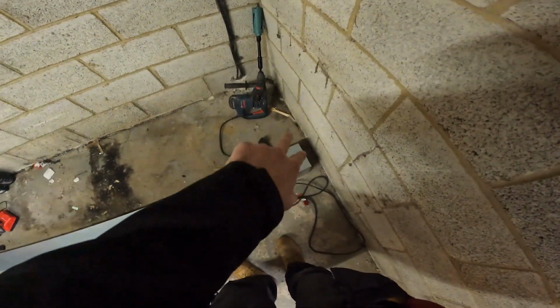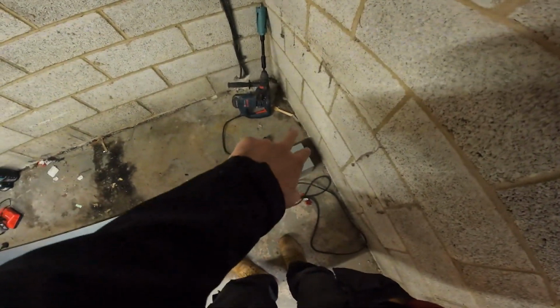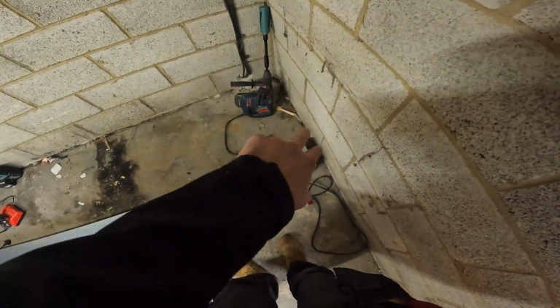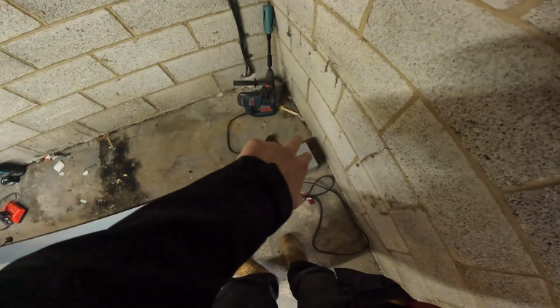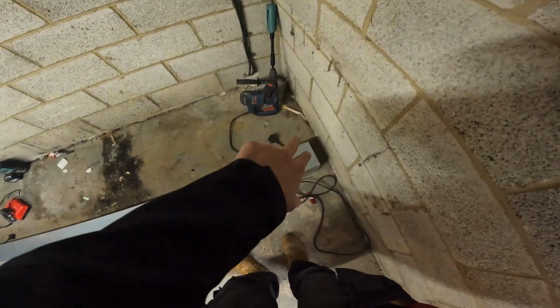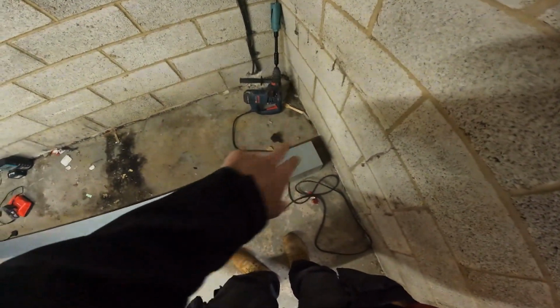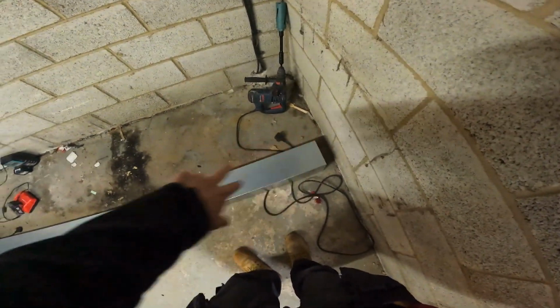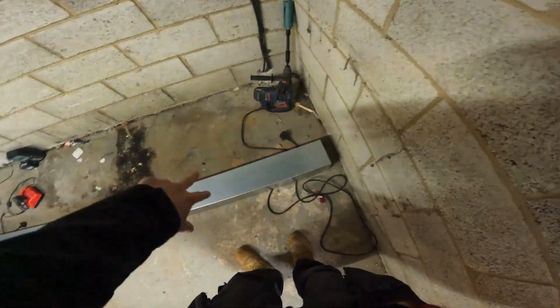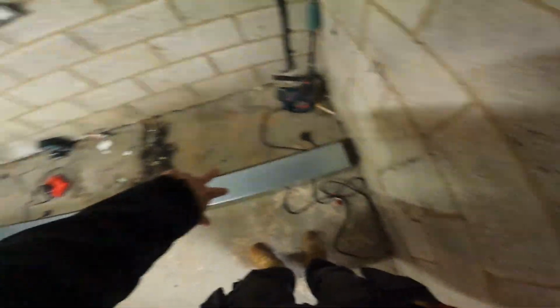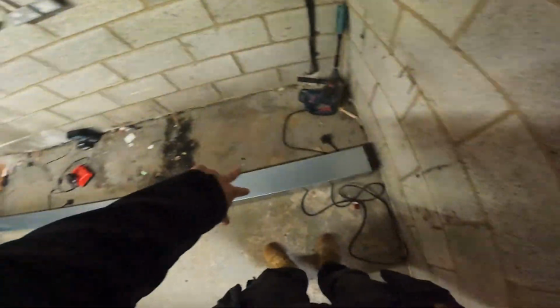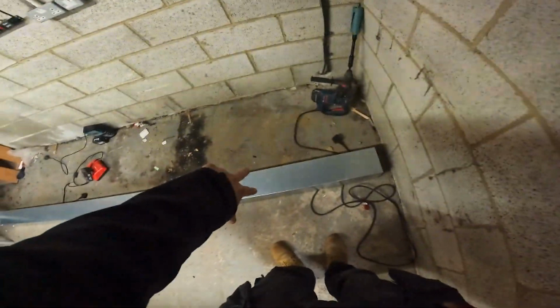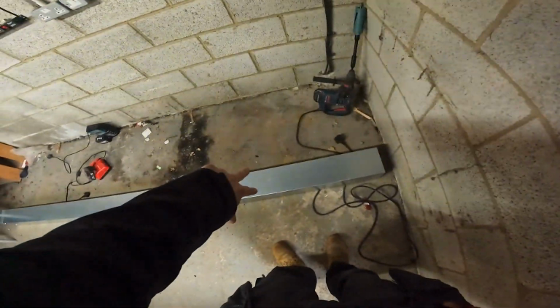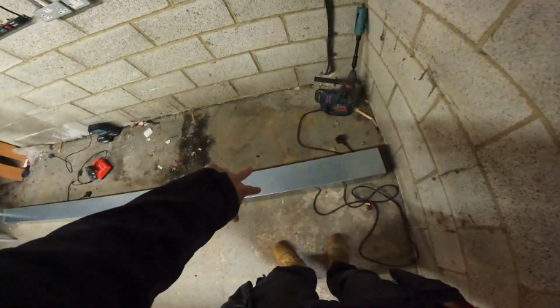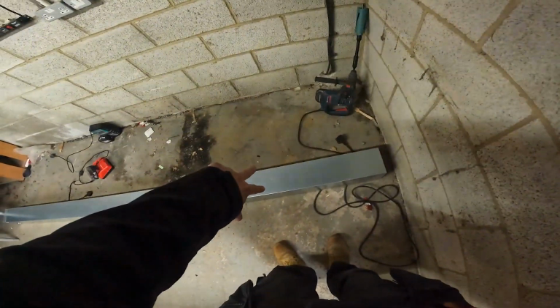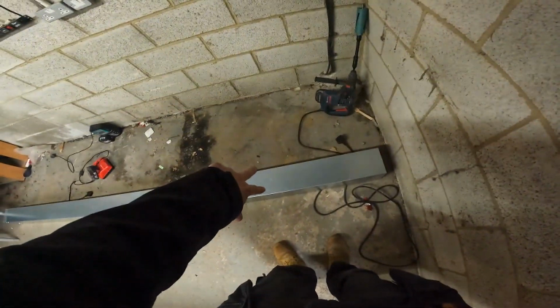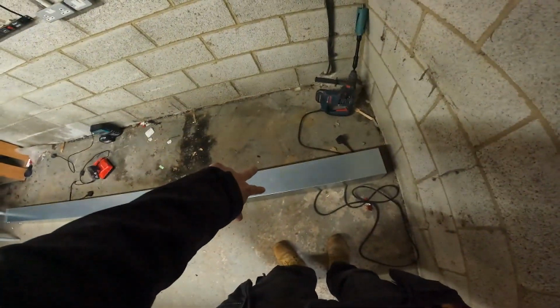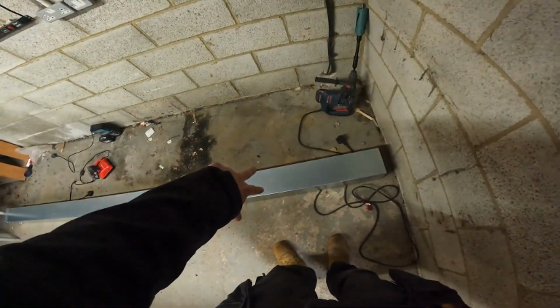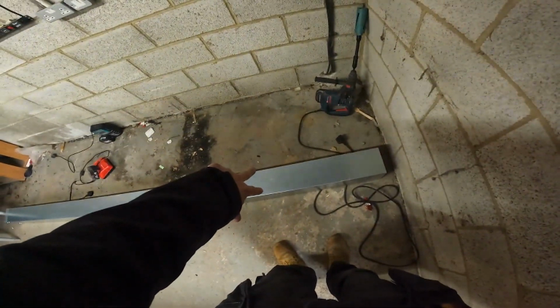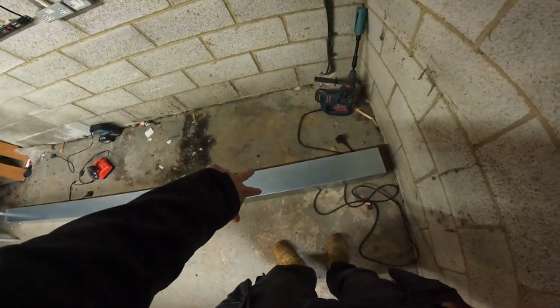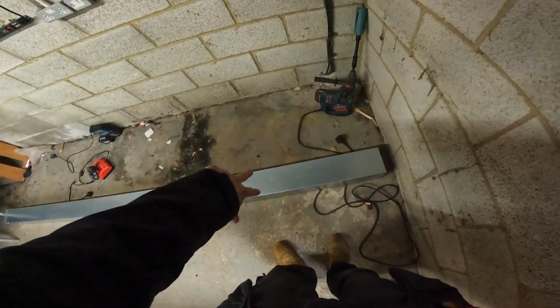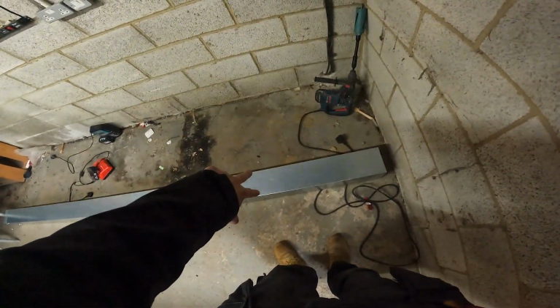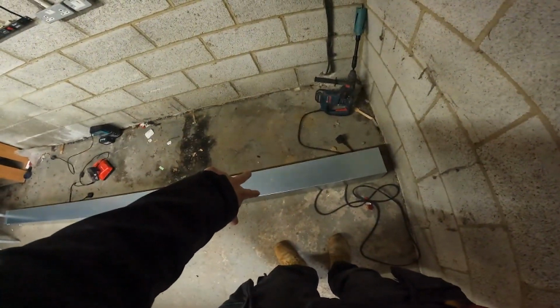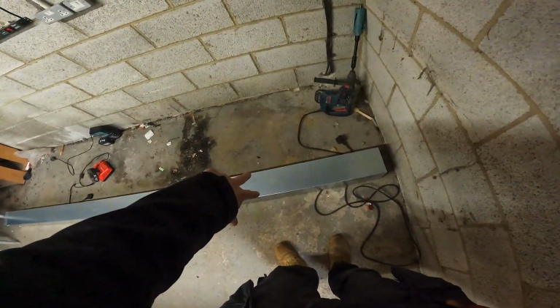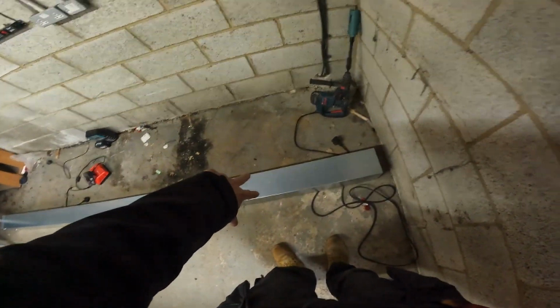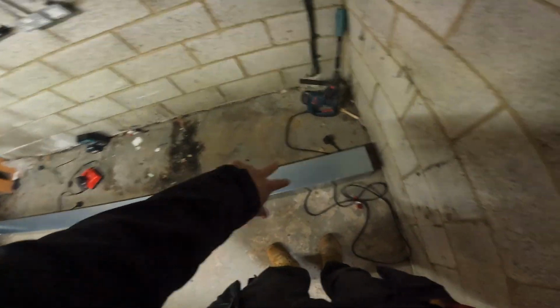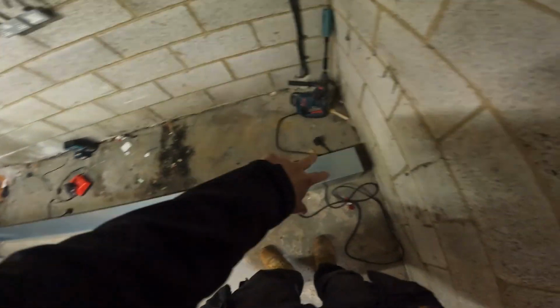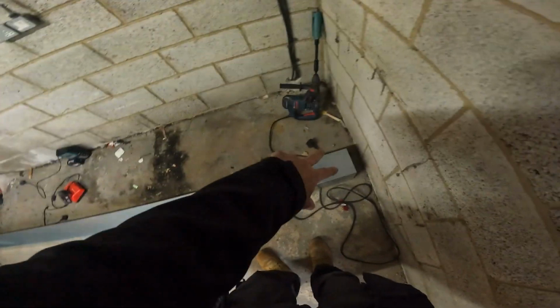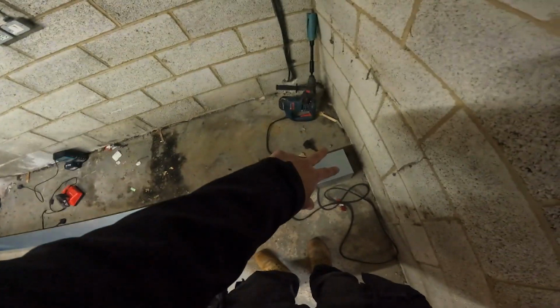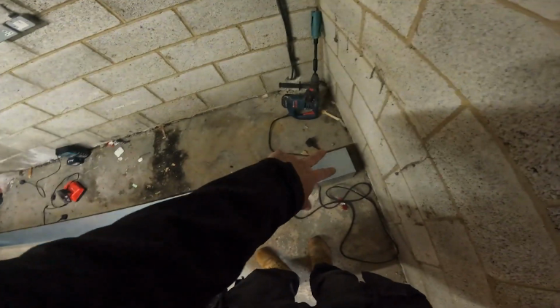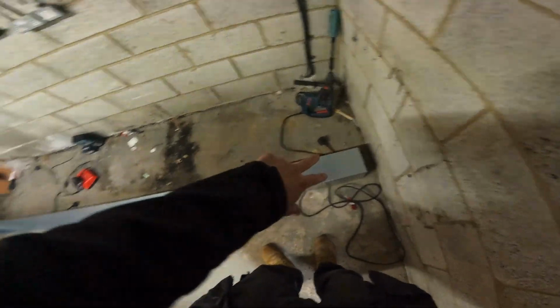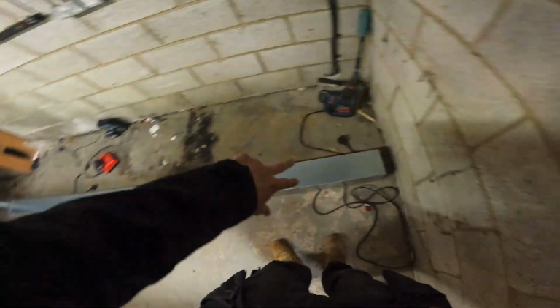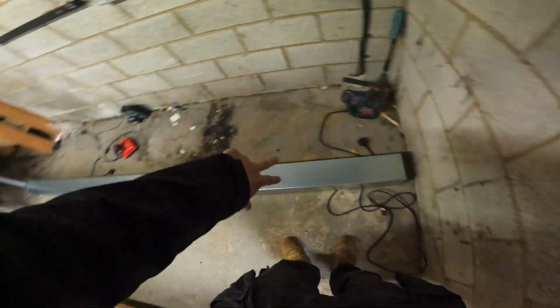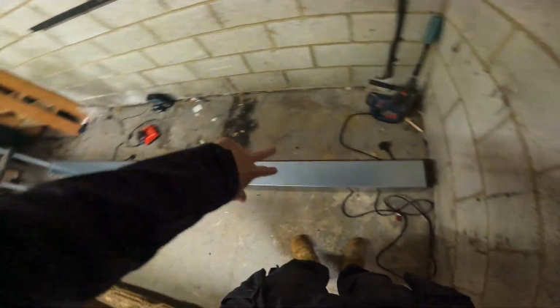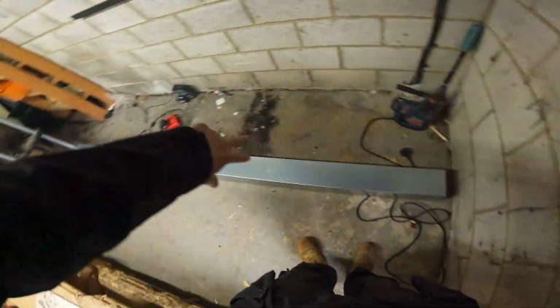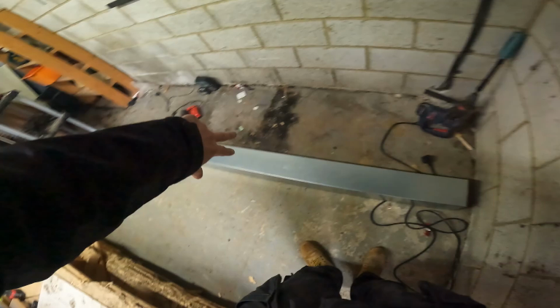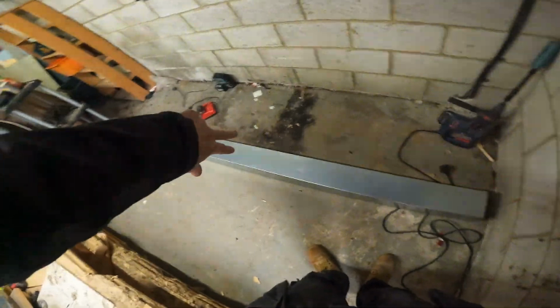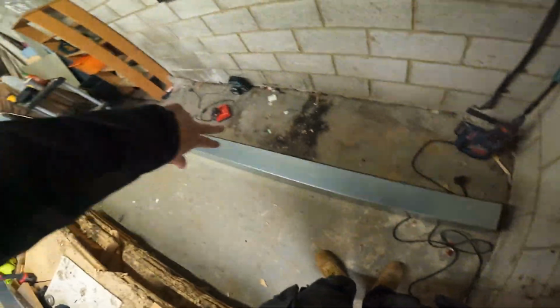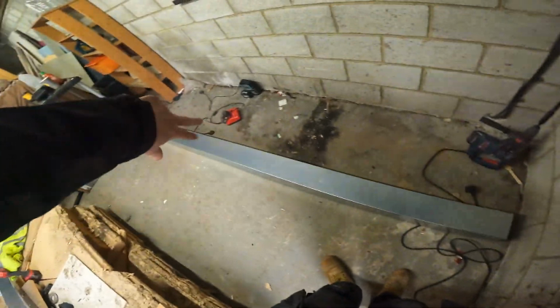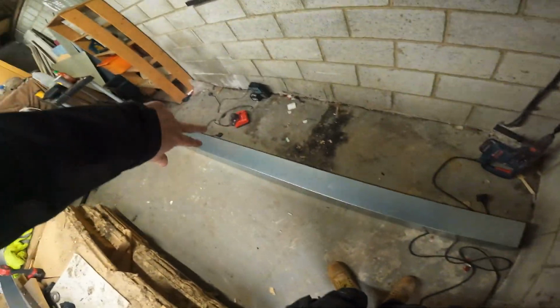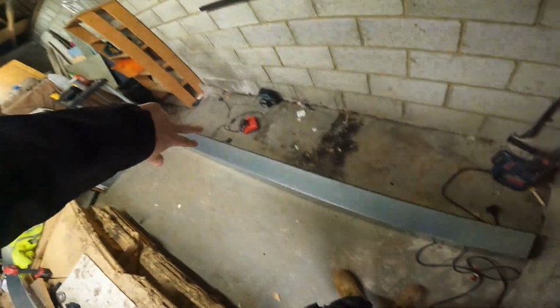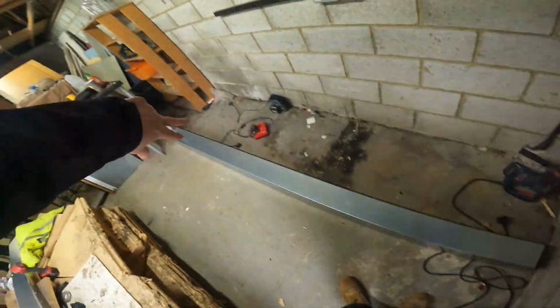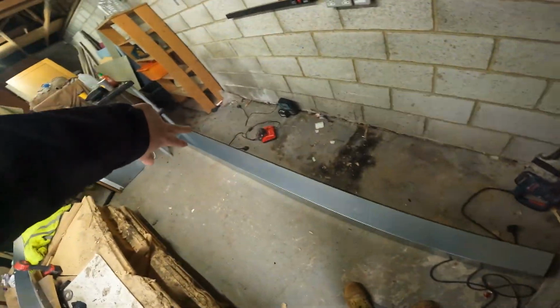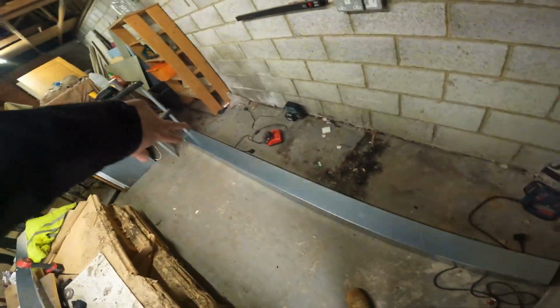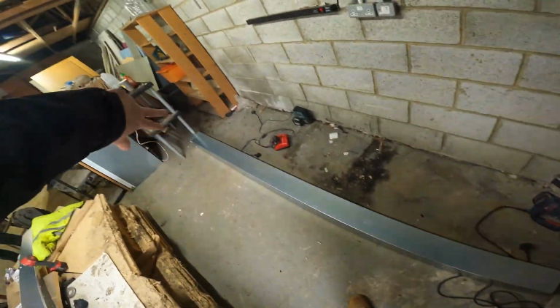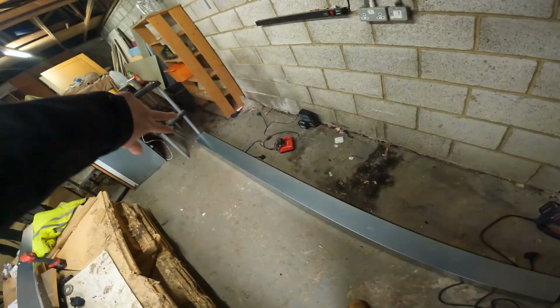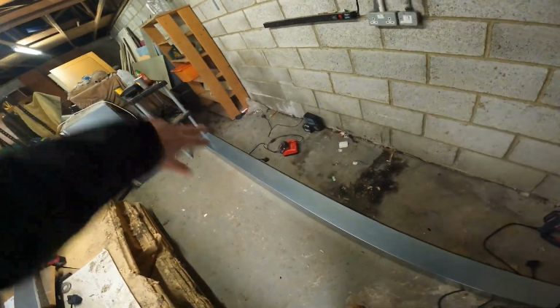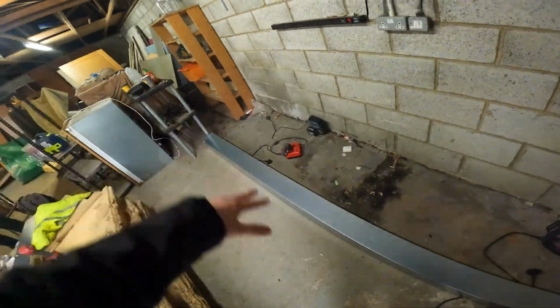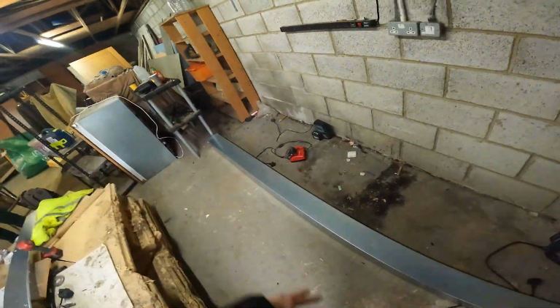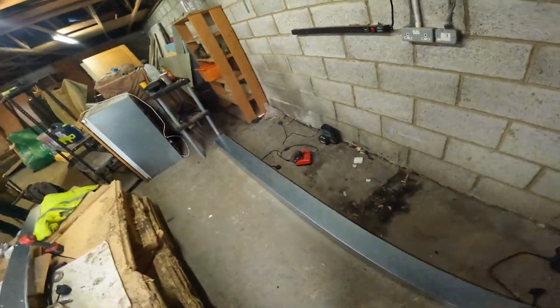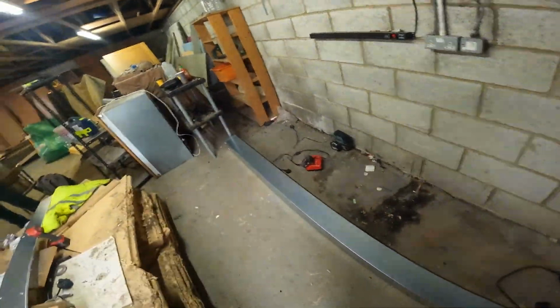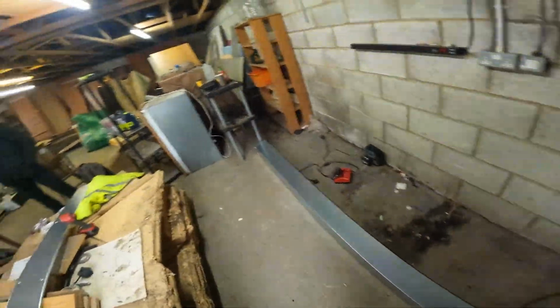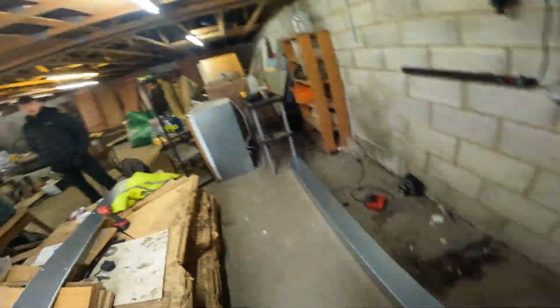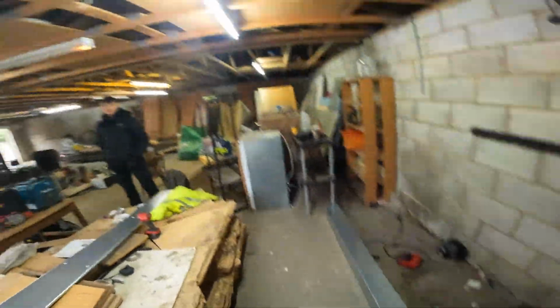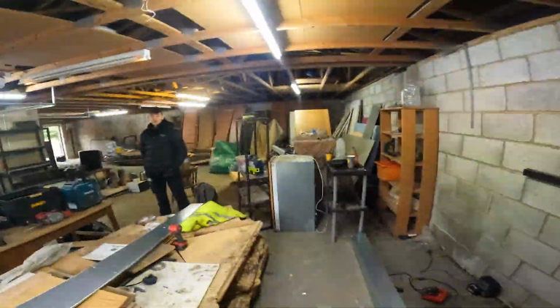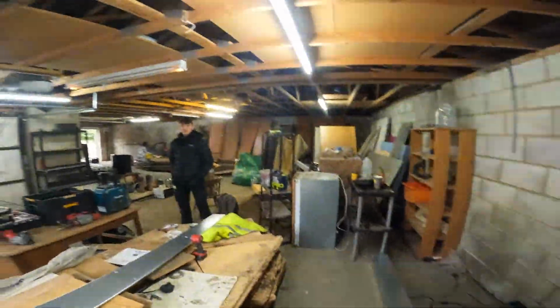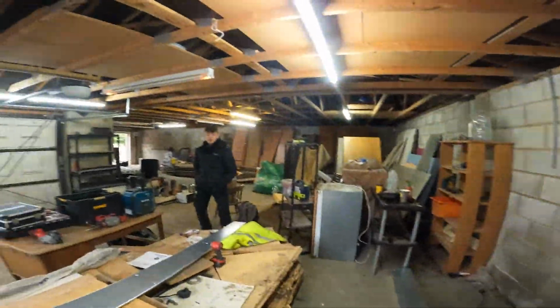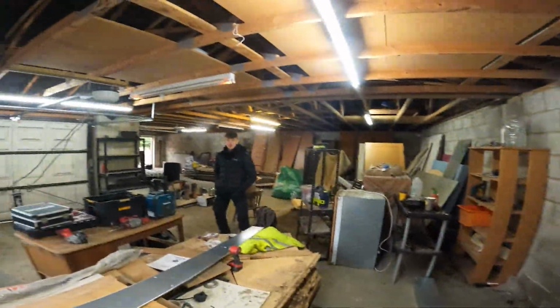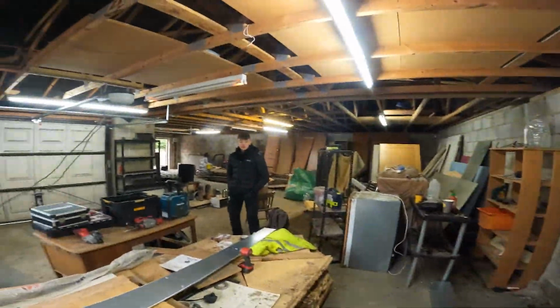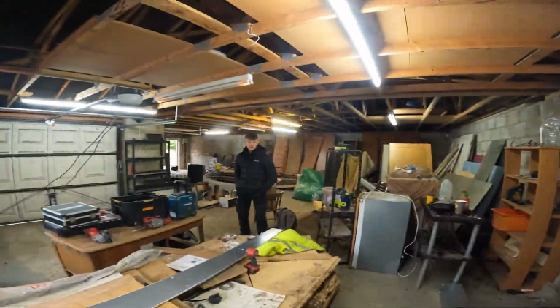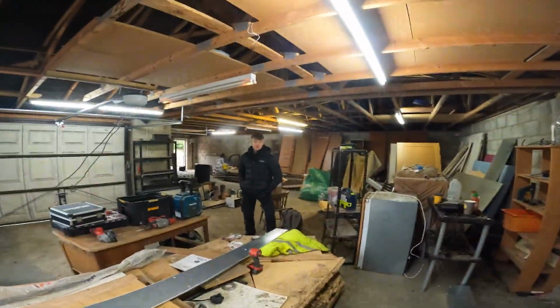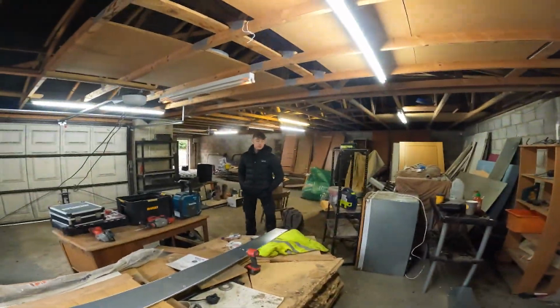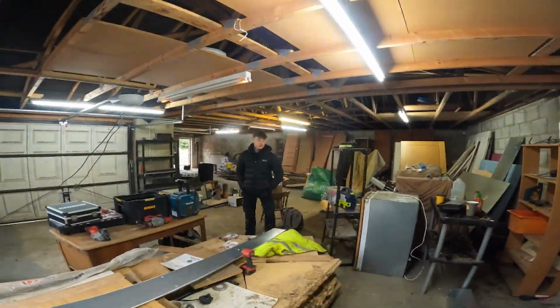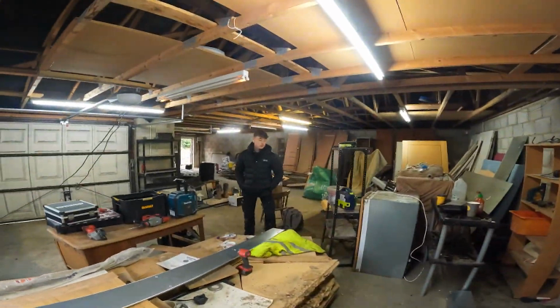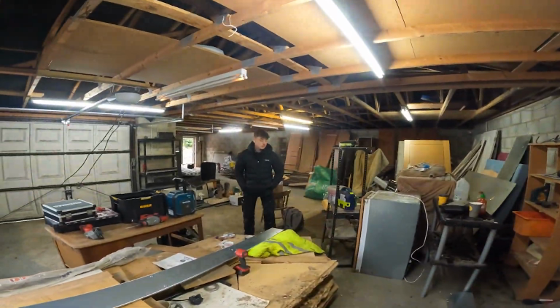The trunking — we've probably got like every 400 to 600mm, so around 2, 4, 6, 8, 10, 12 fixings. And it should be nice and solid.